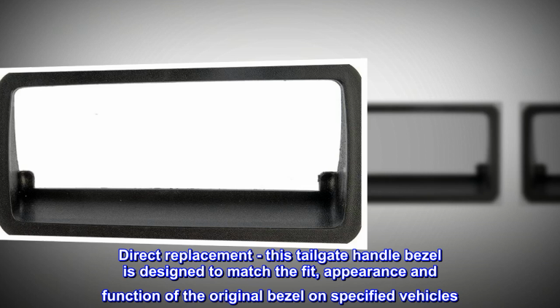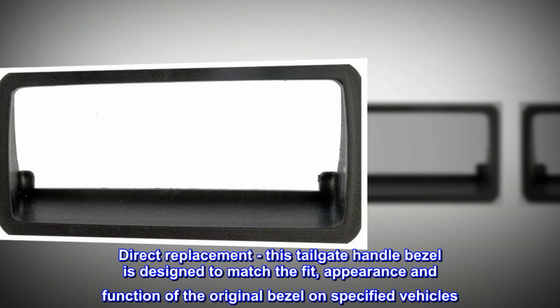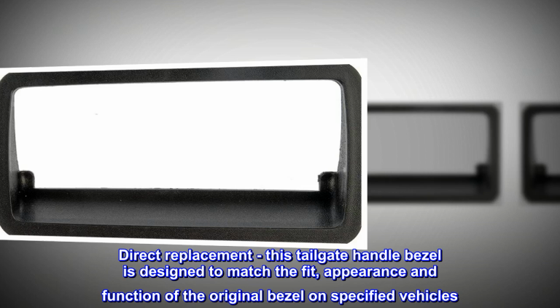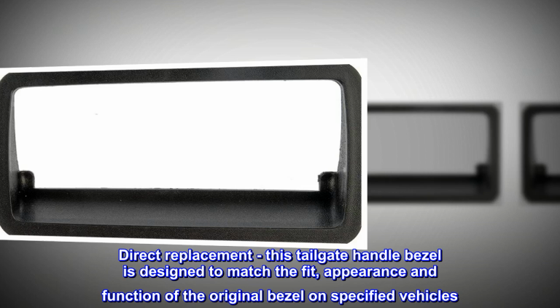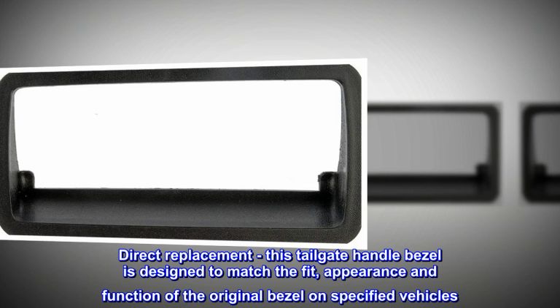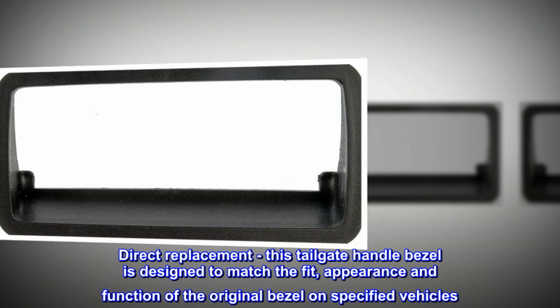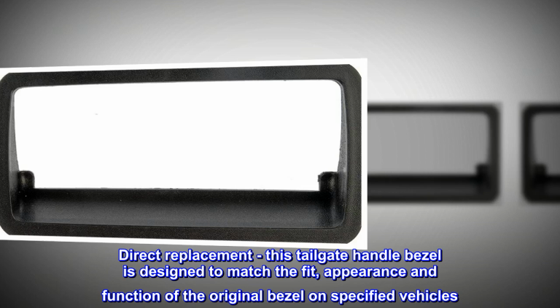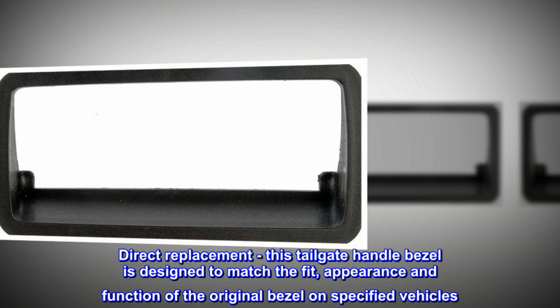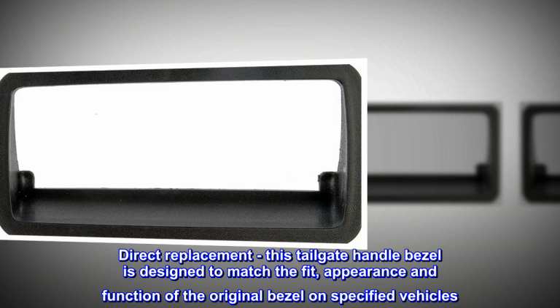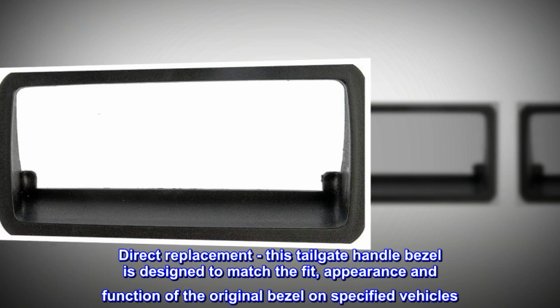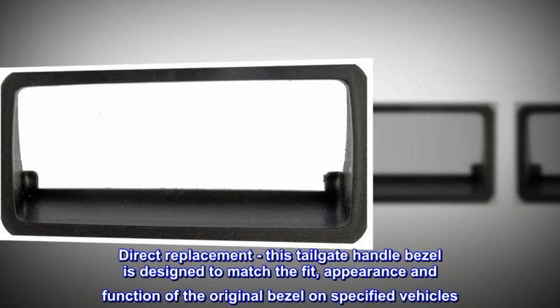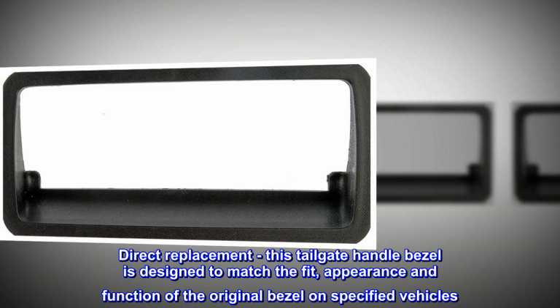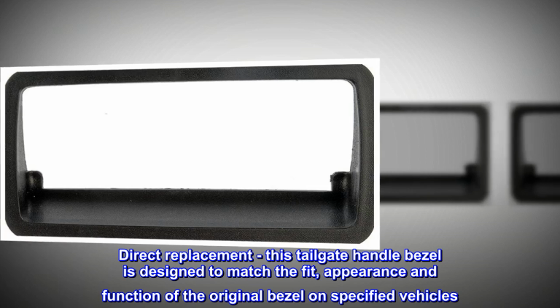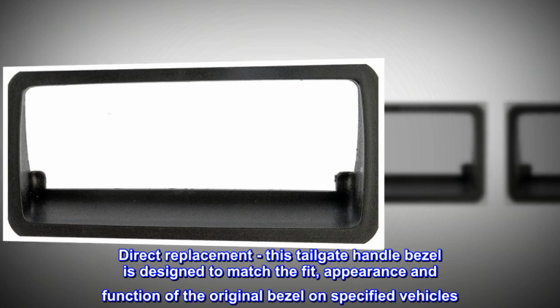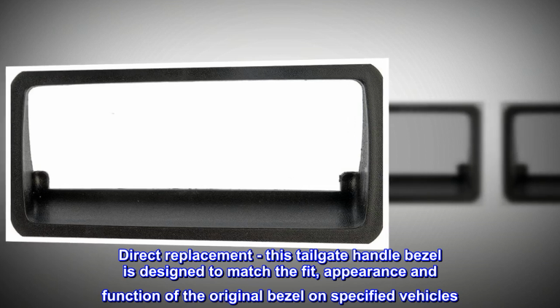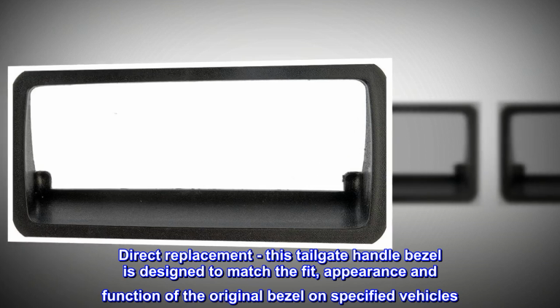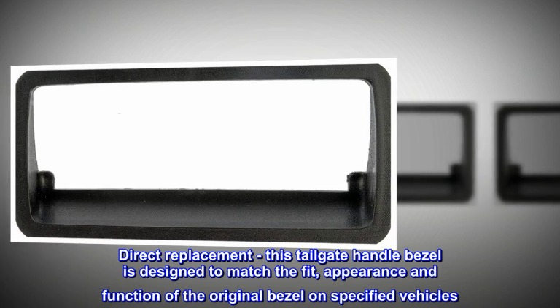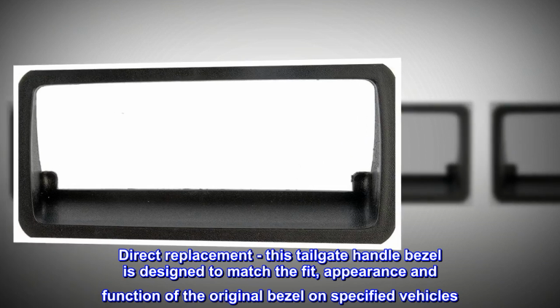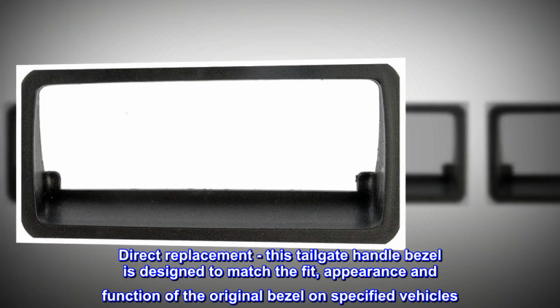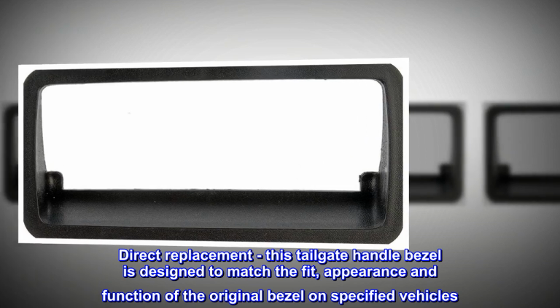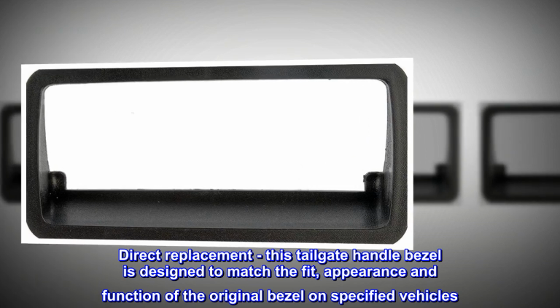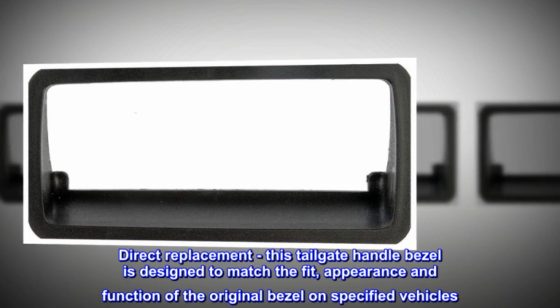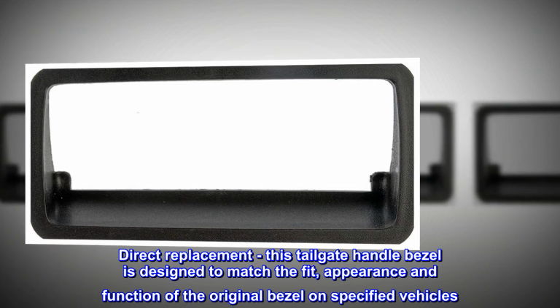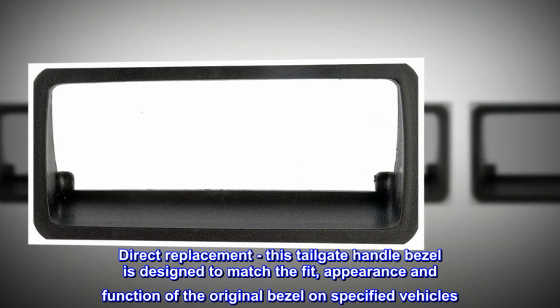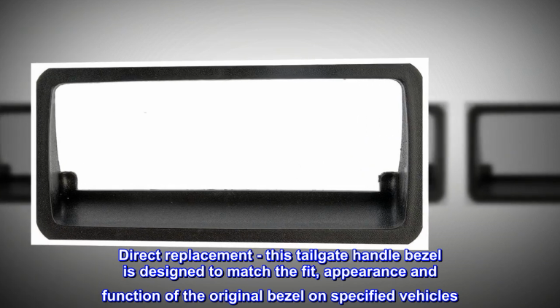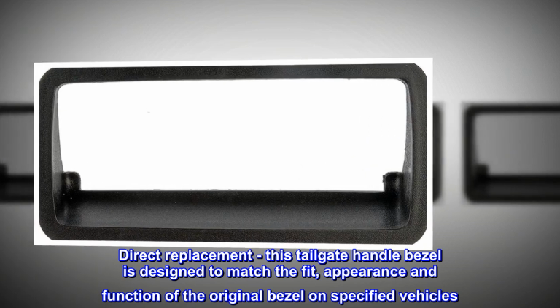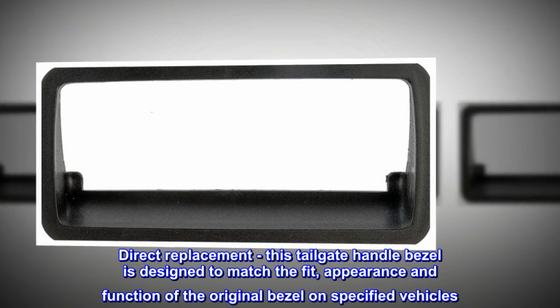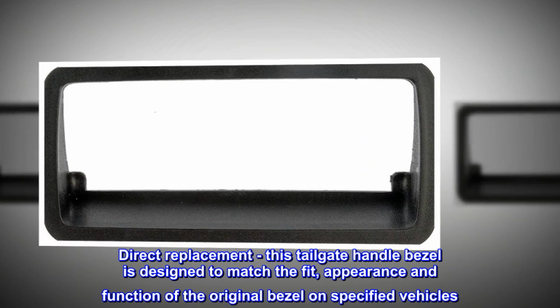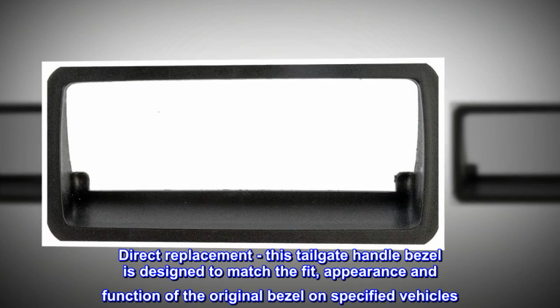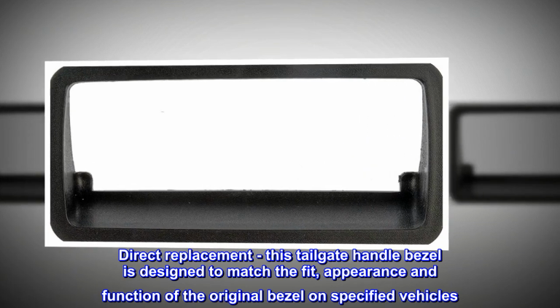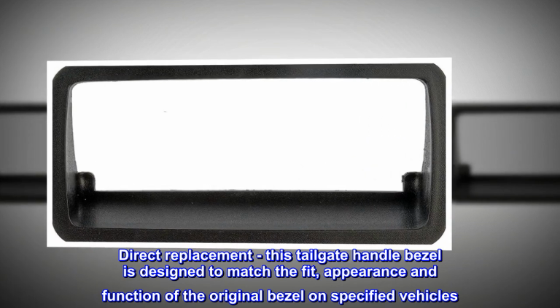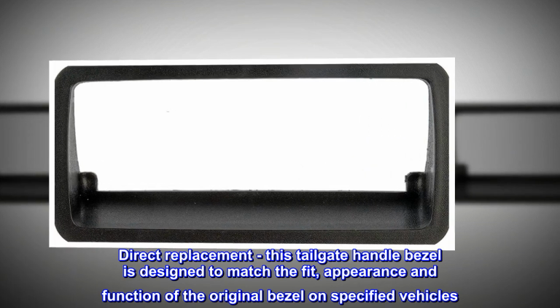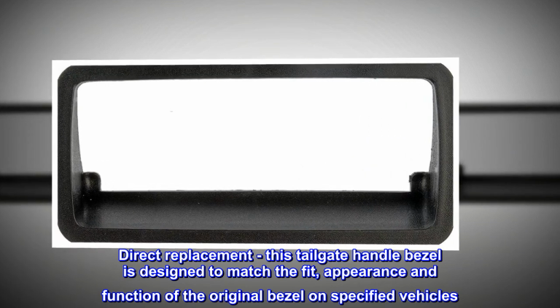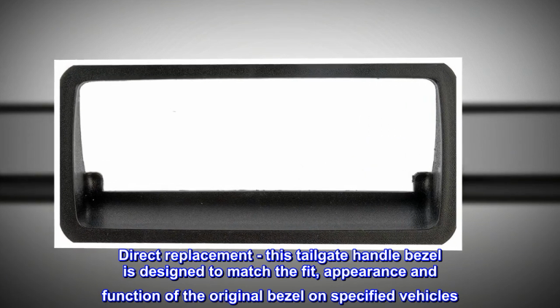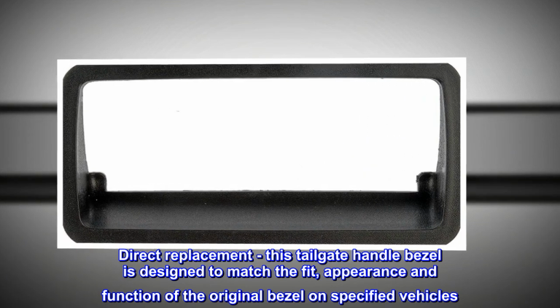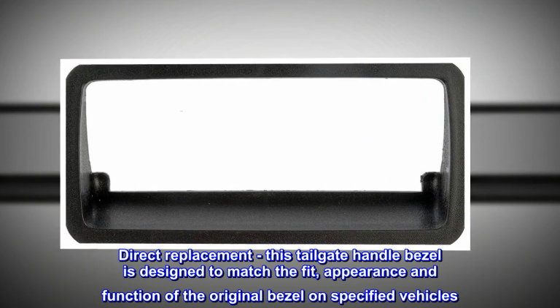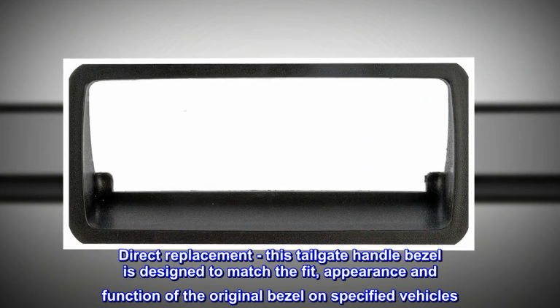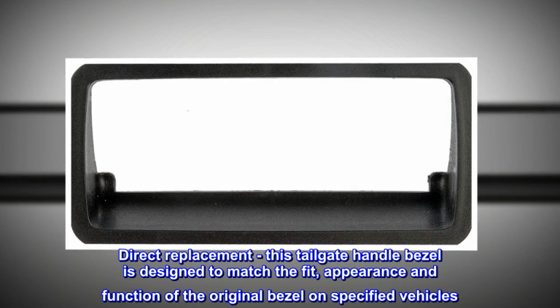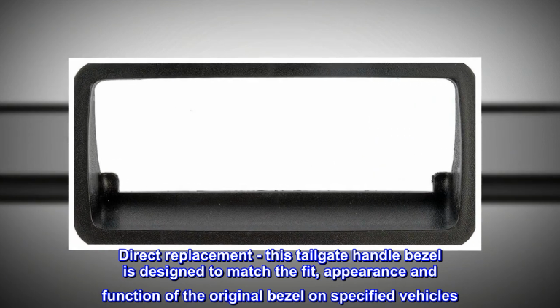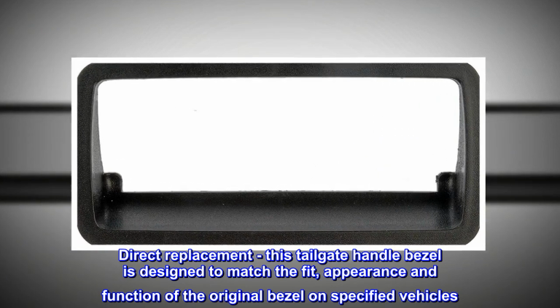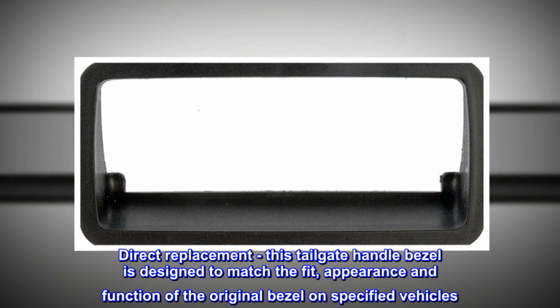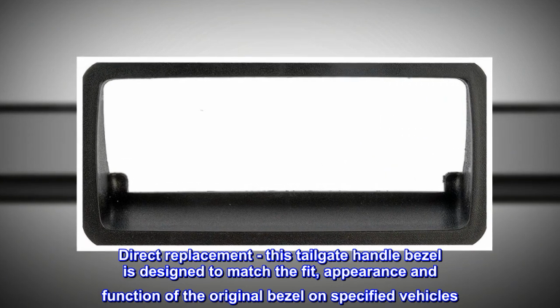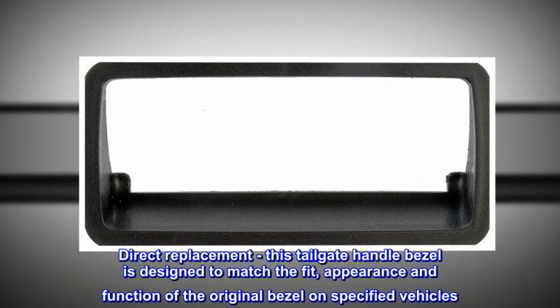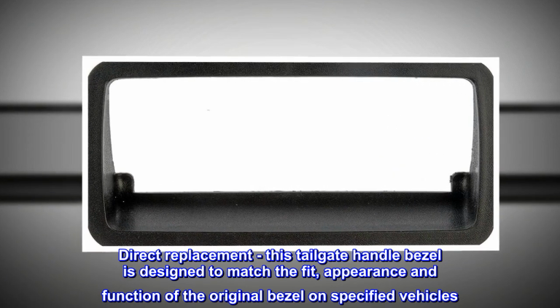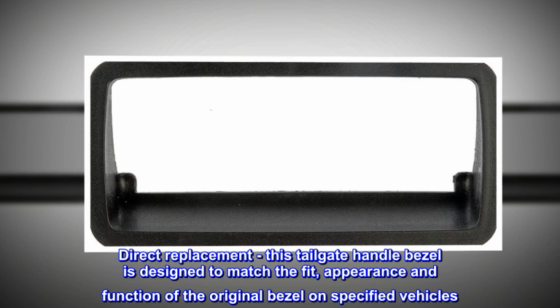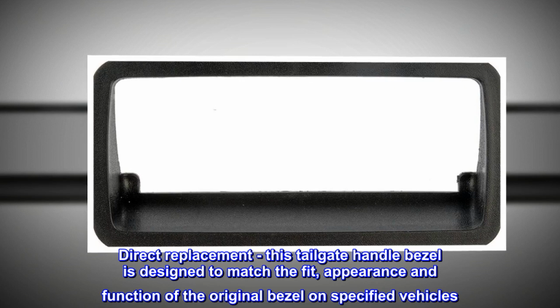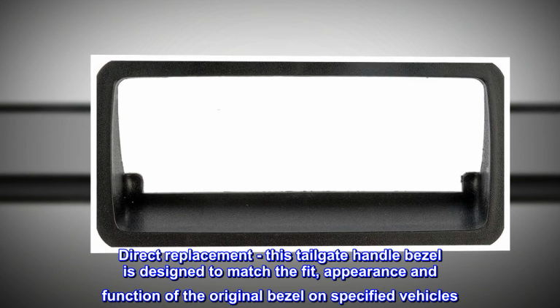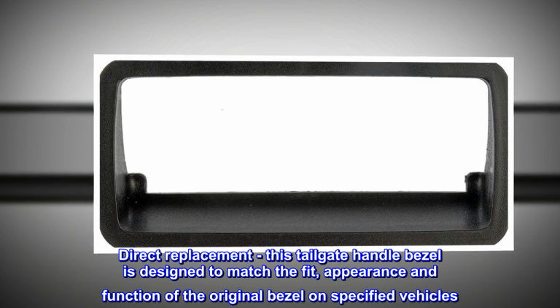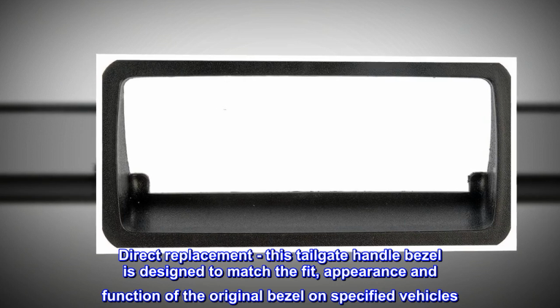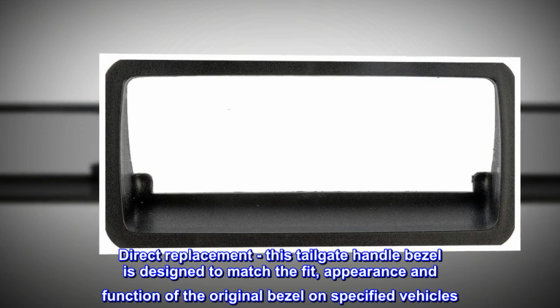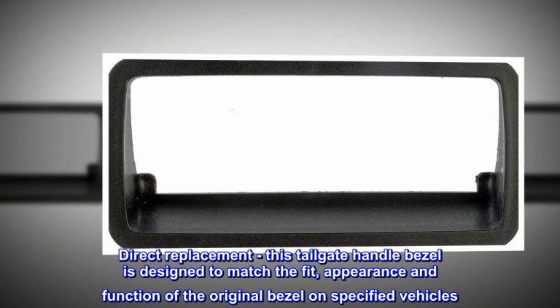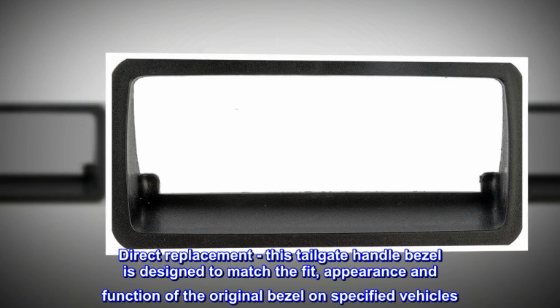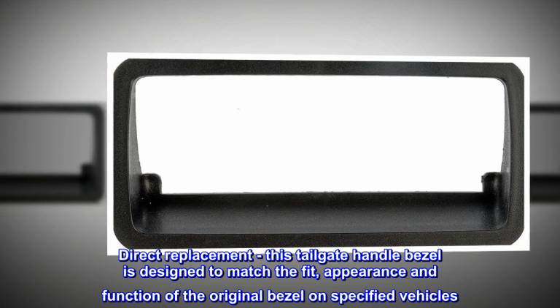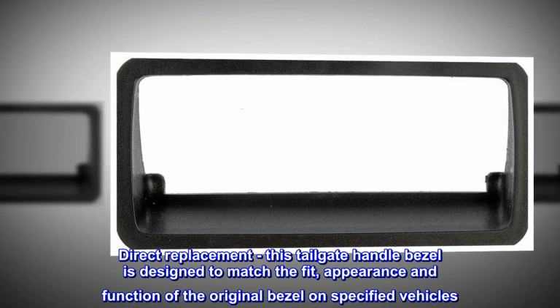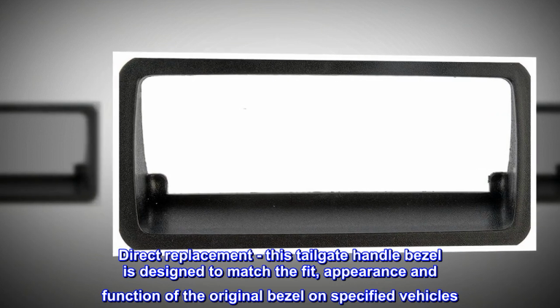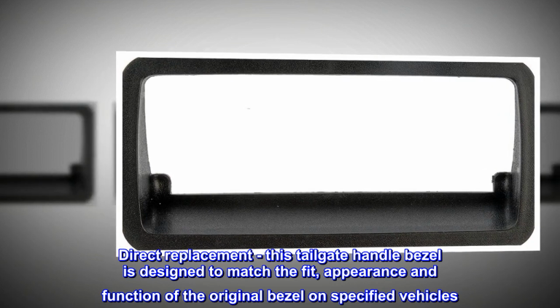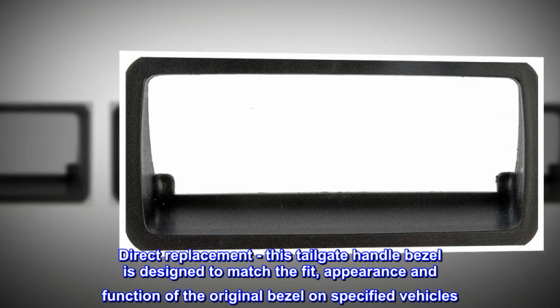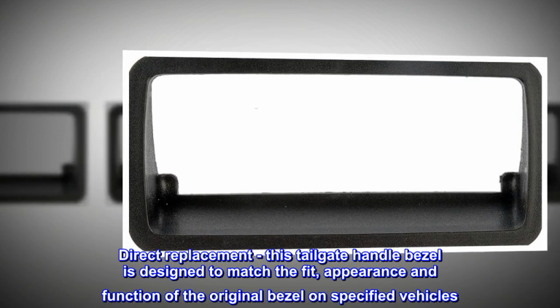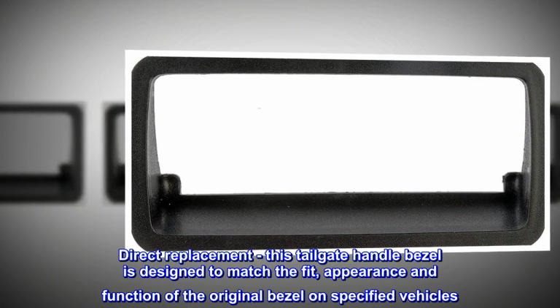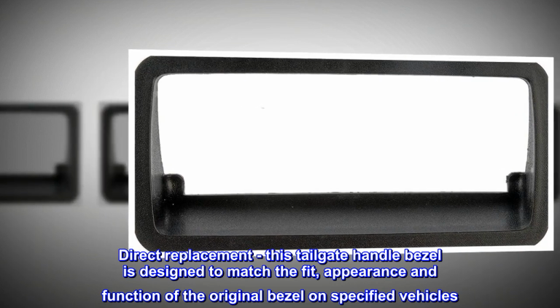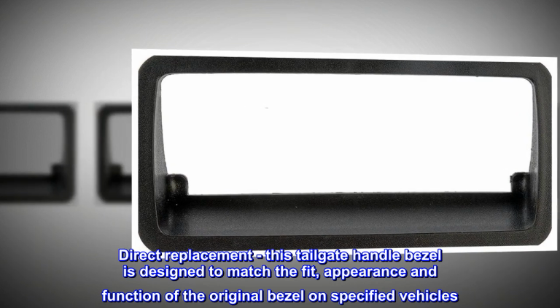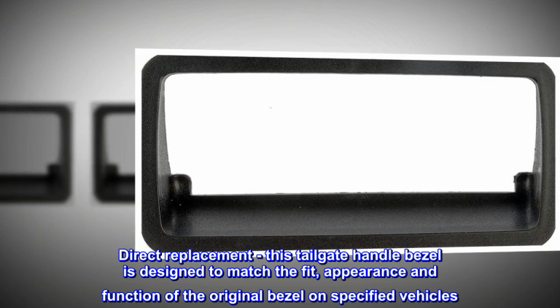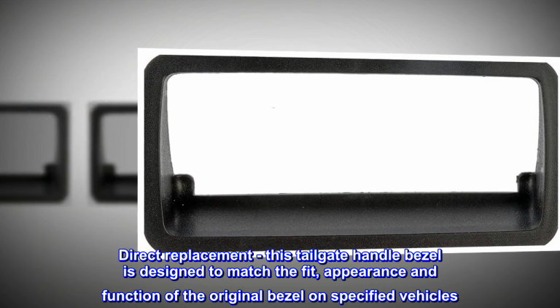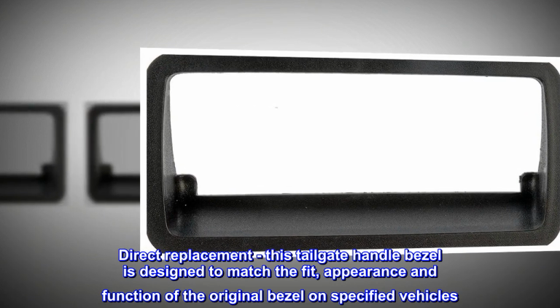Direct Replacement – This tailgate handle bezel is designed to match the fit, appearance and function of the original bezel on specified vehicles.